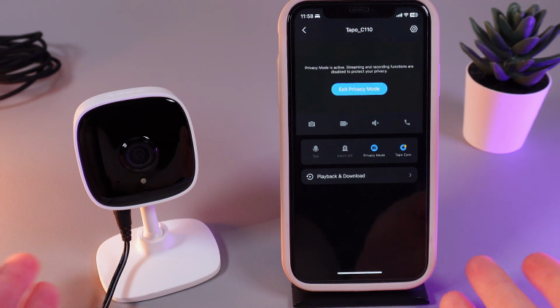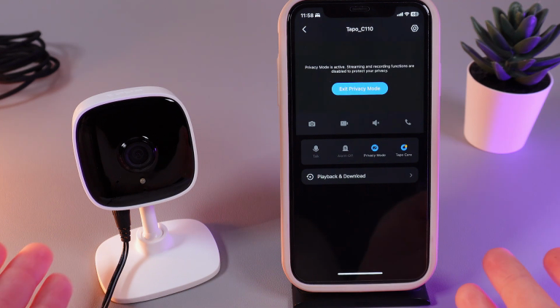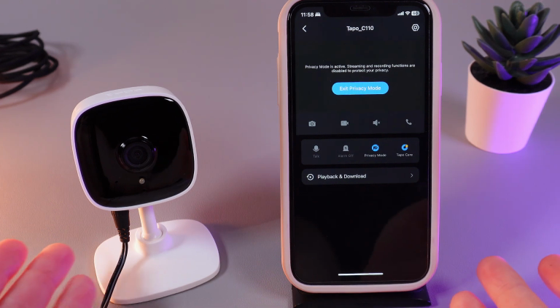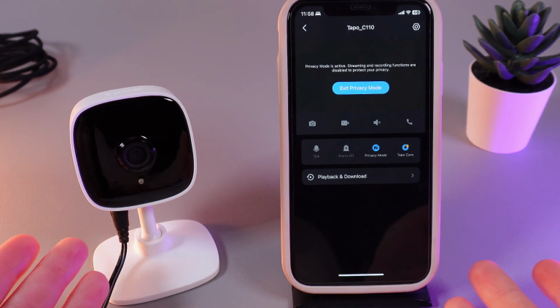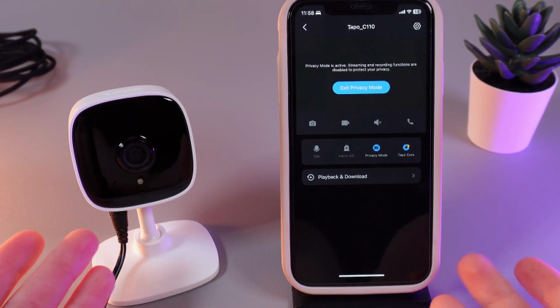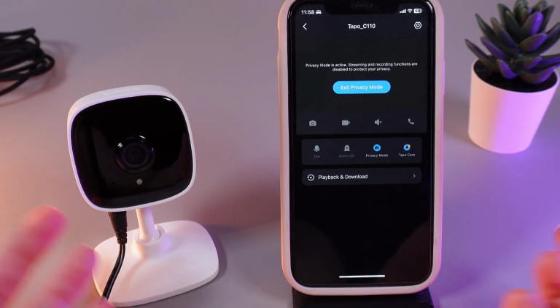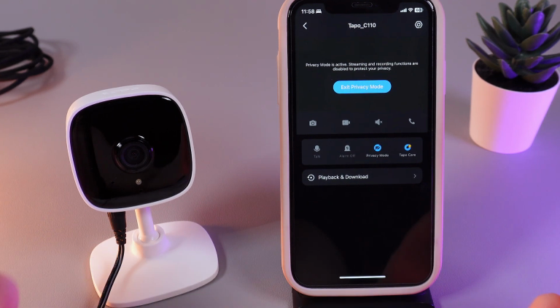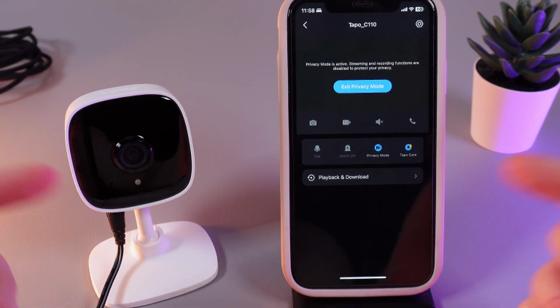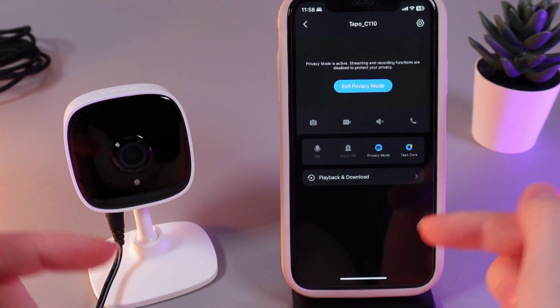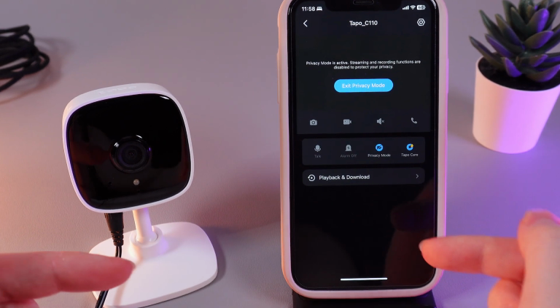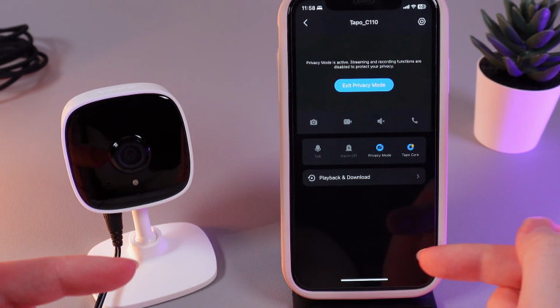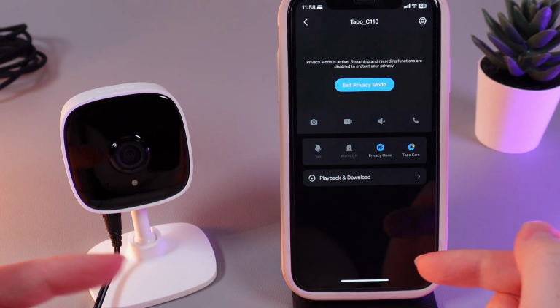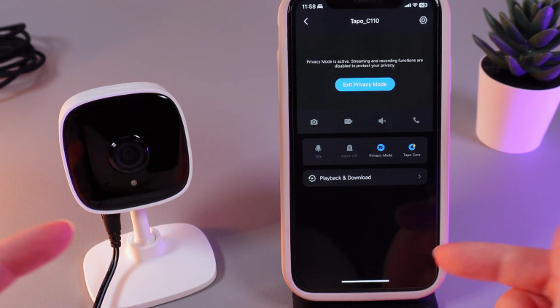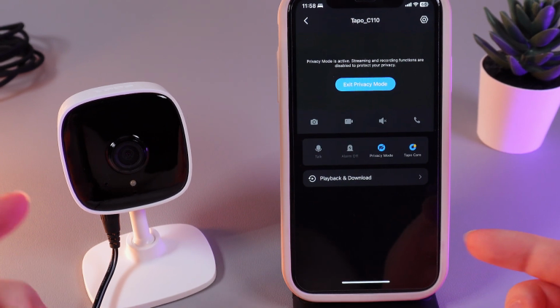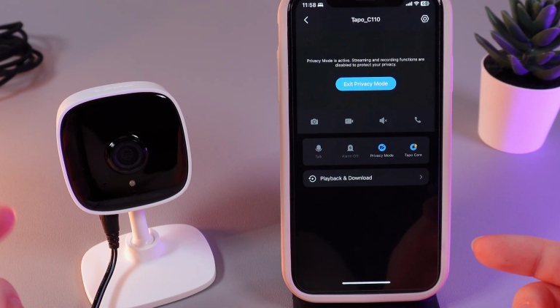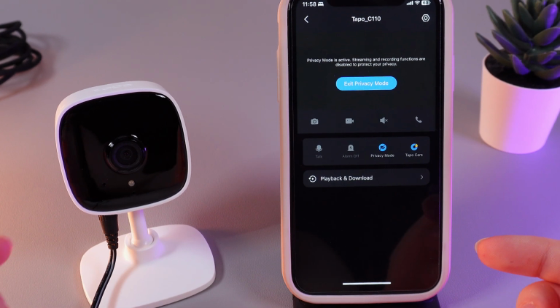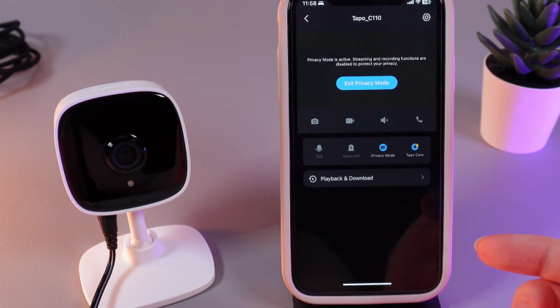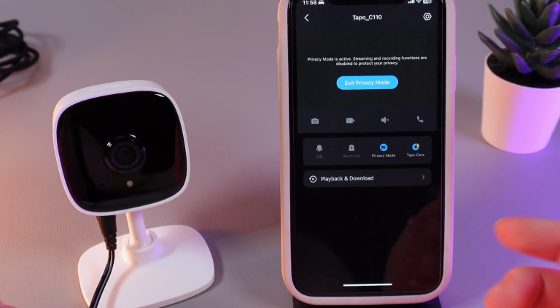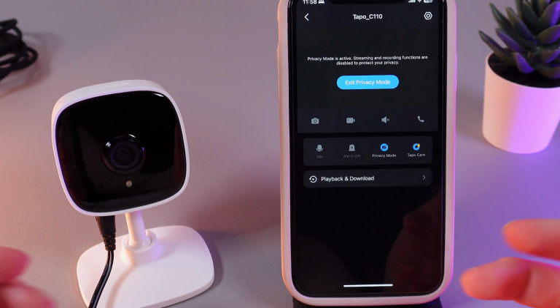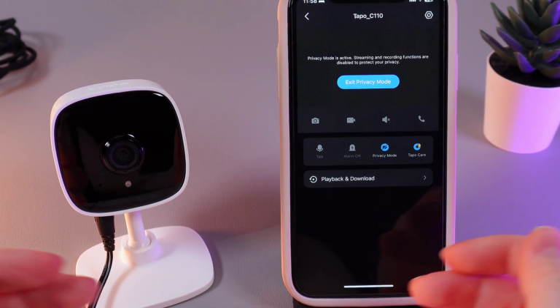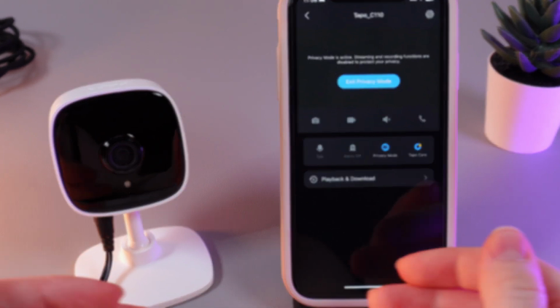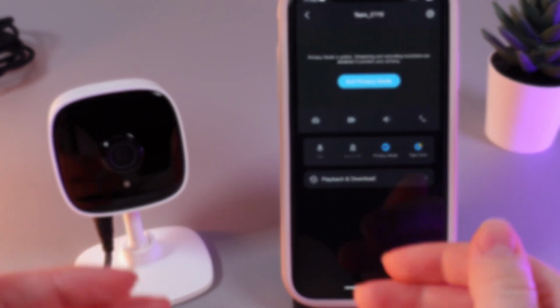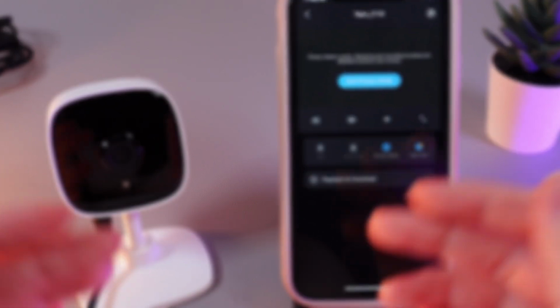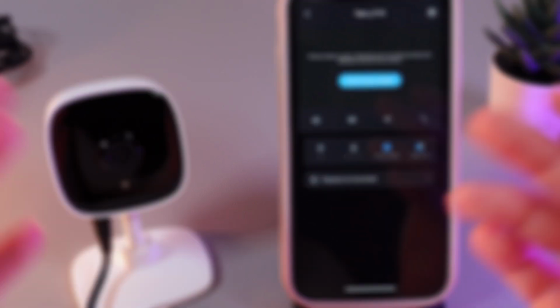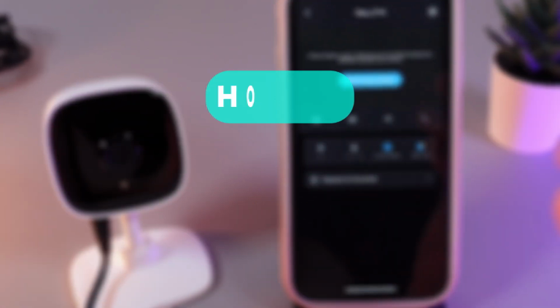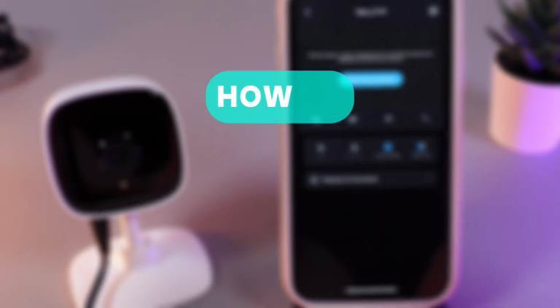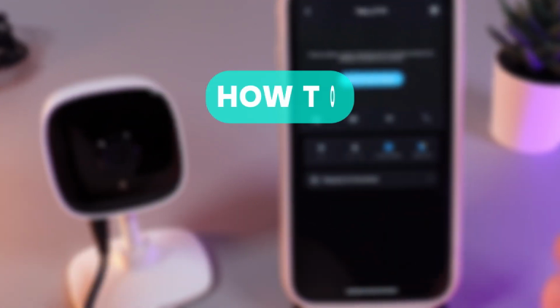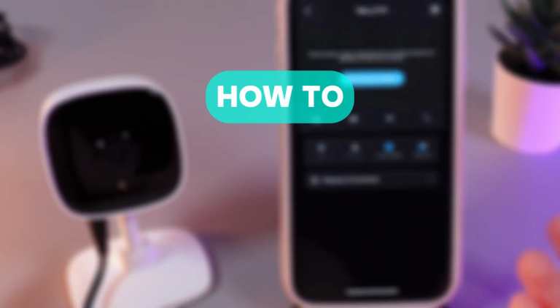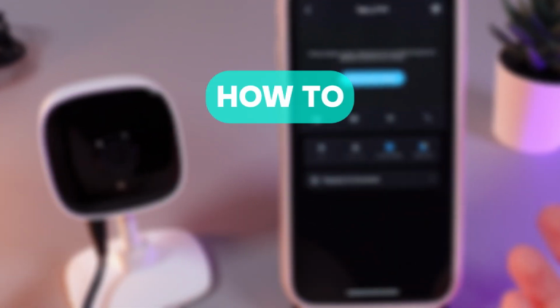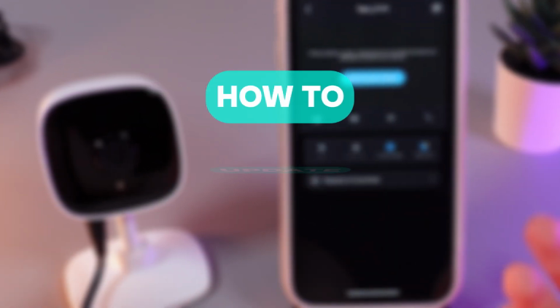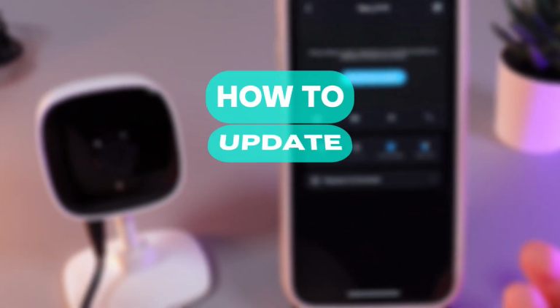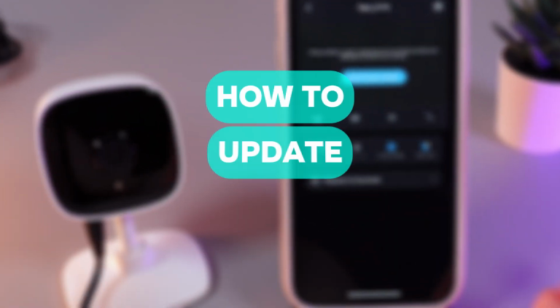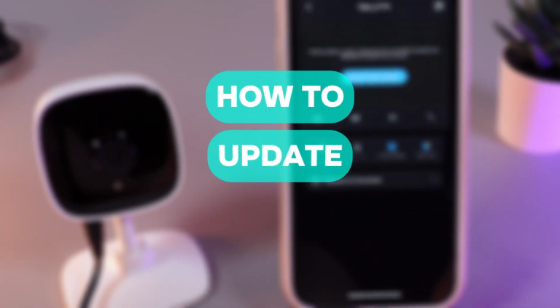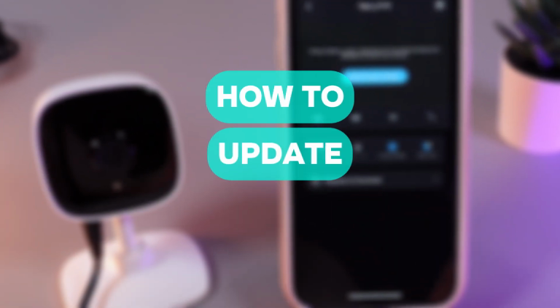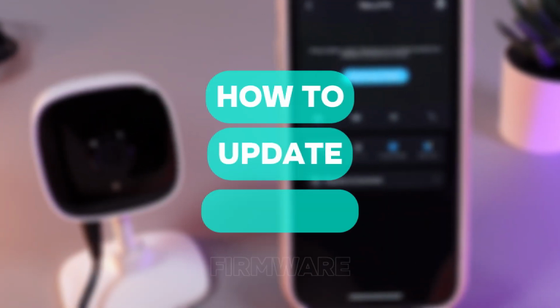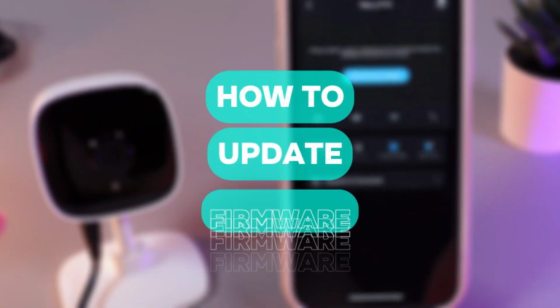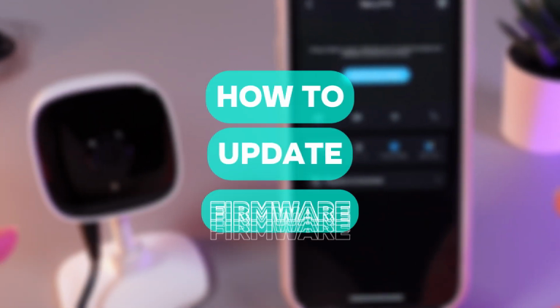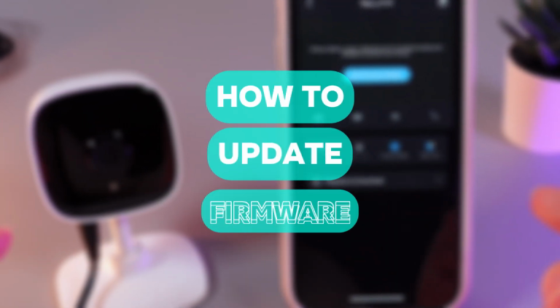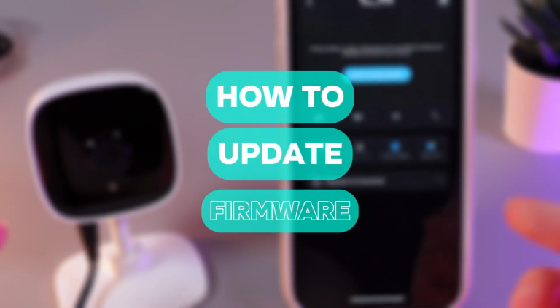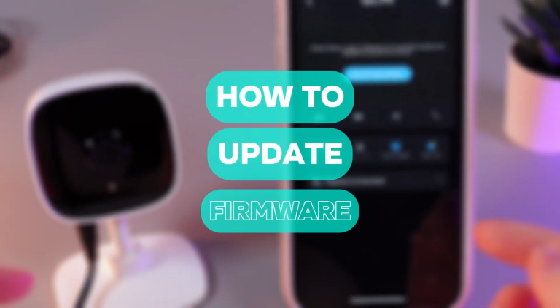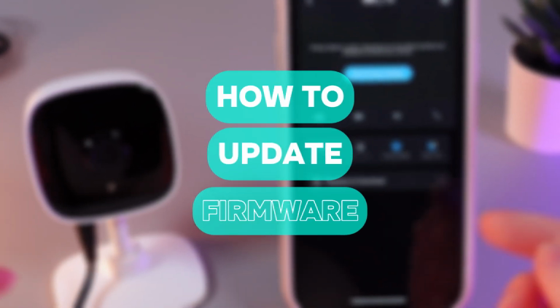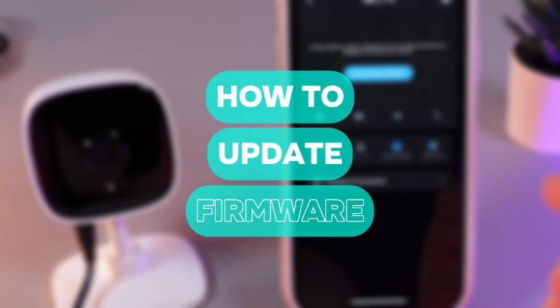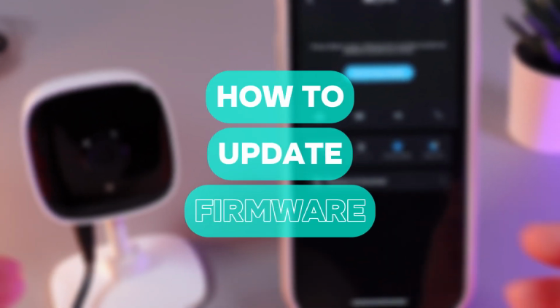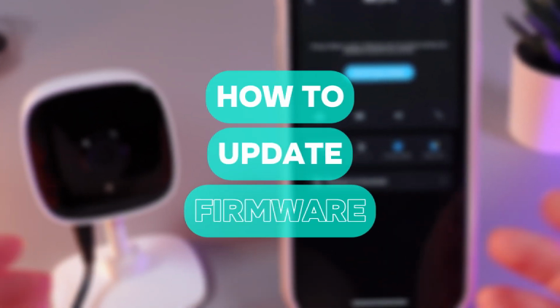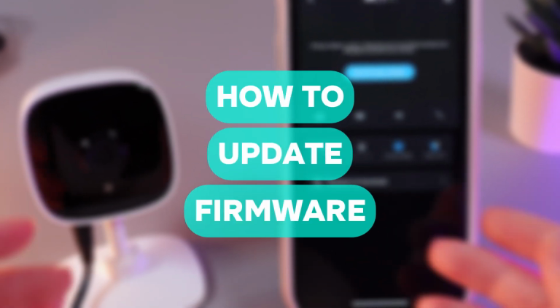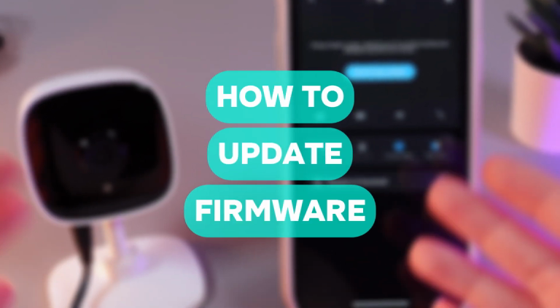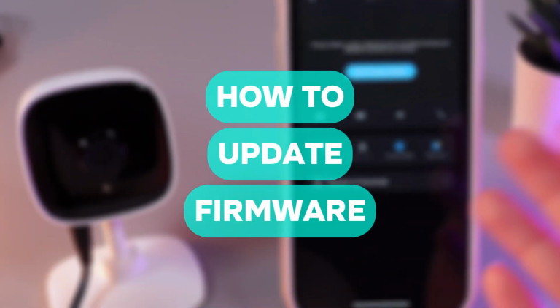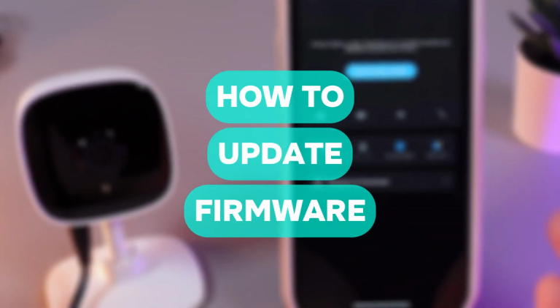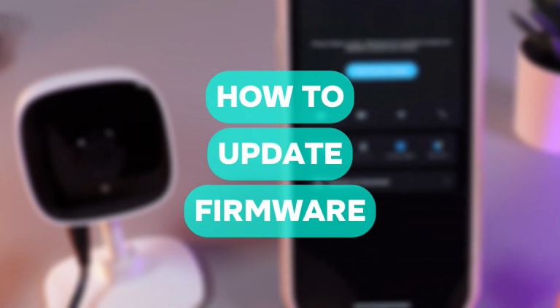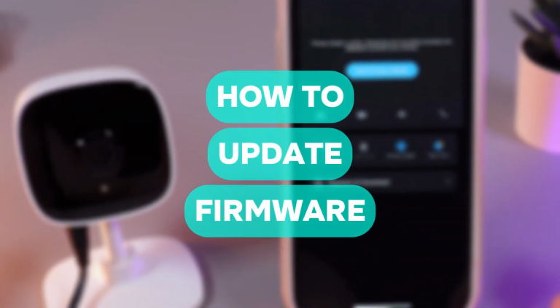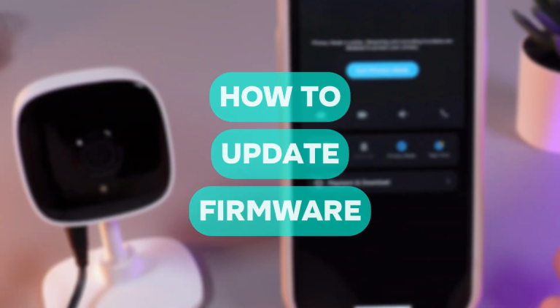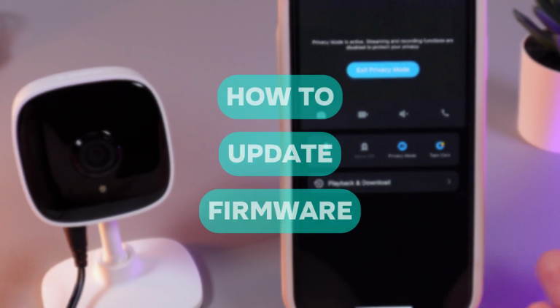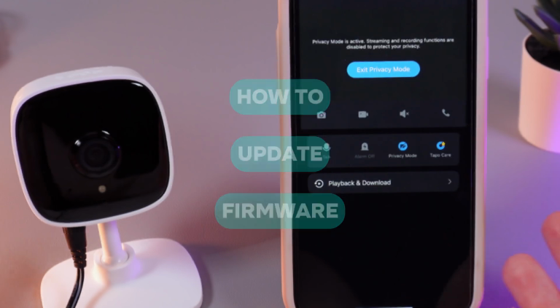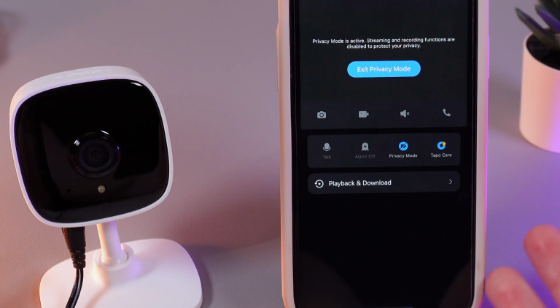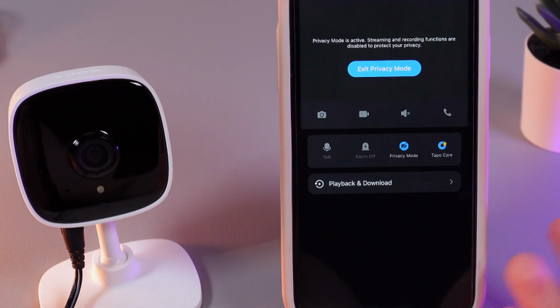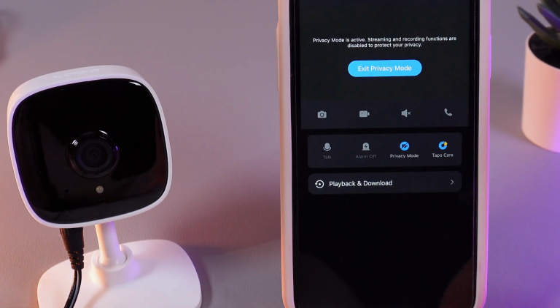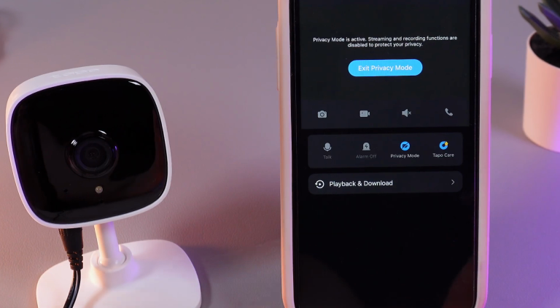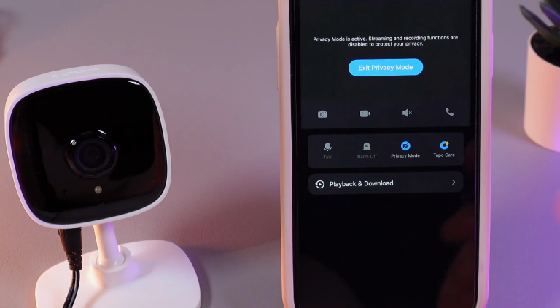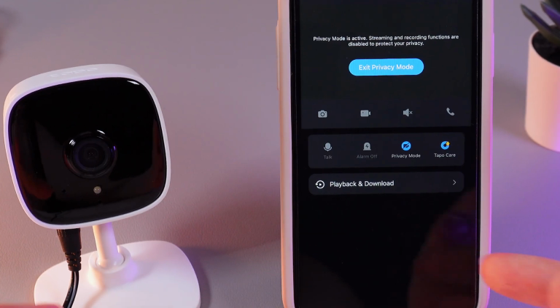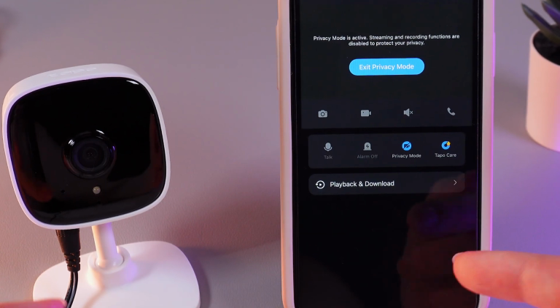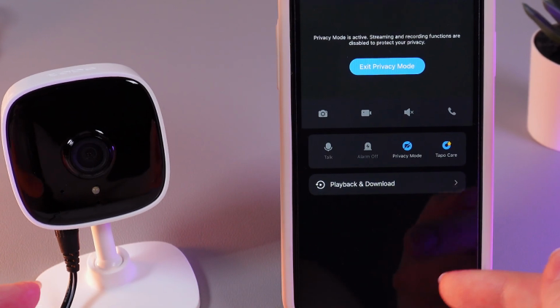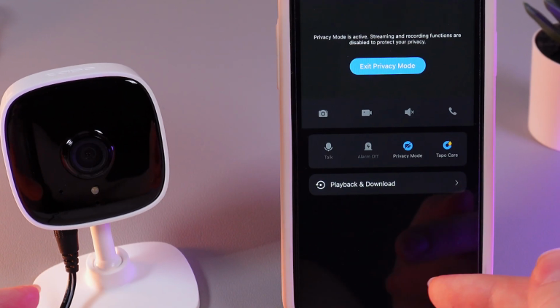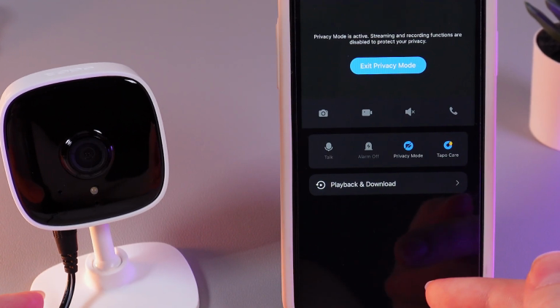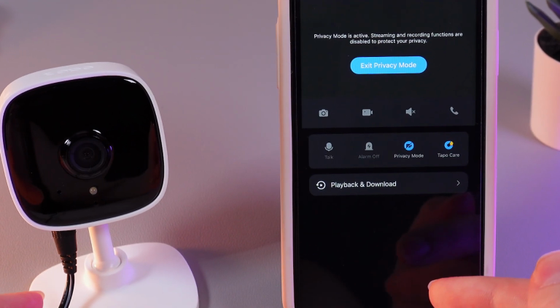Hi there! In today's video, I will show you how to update firmware of your TP-Link TAPO C110. Let's get started.